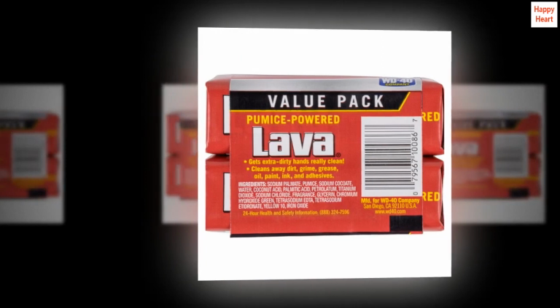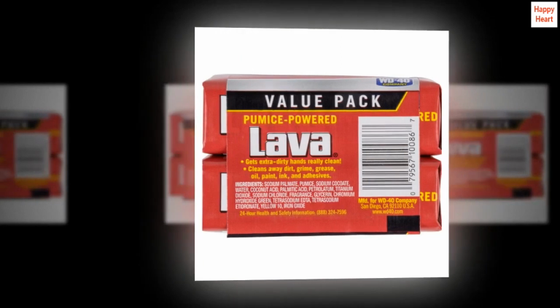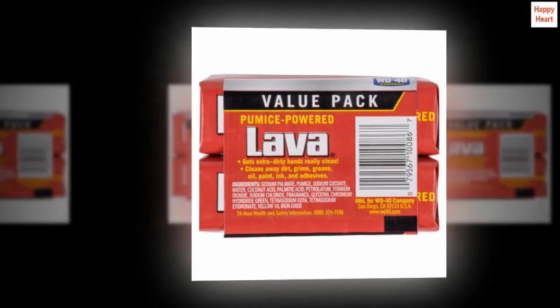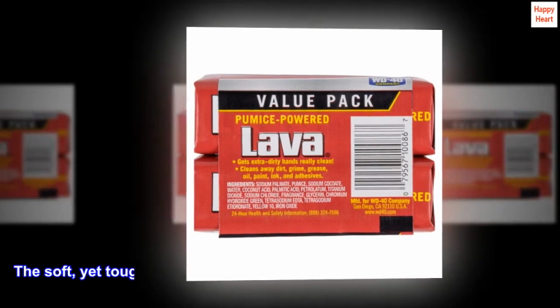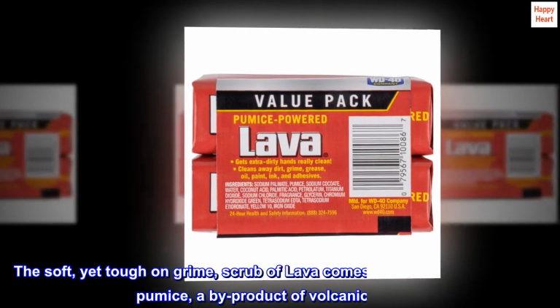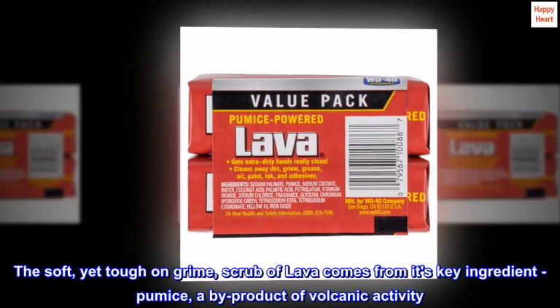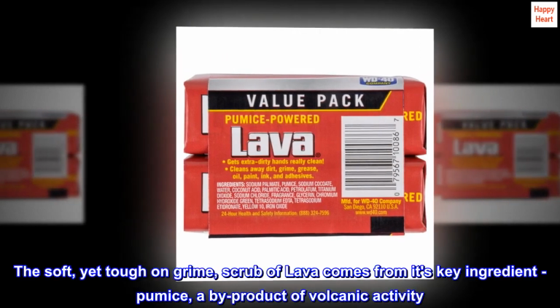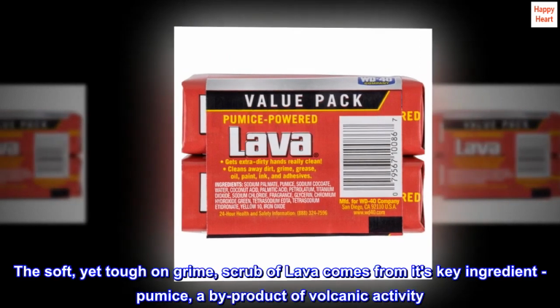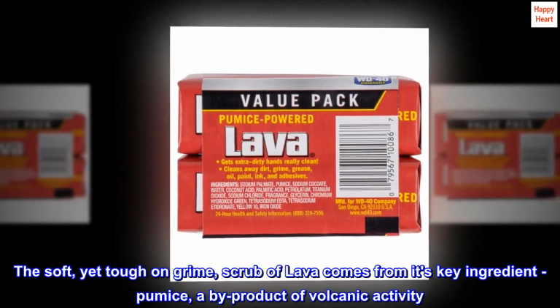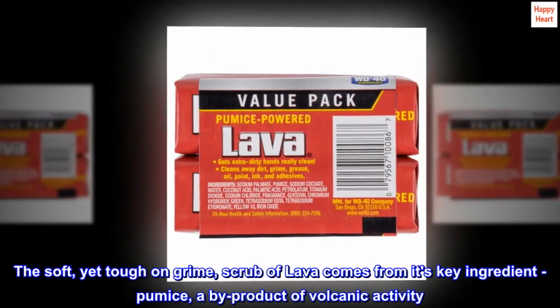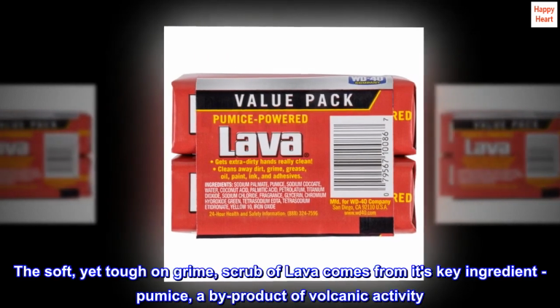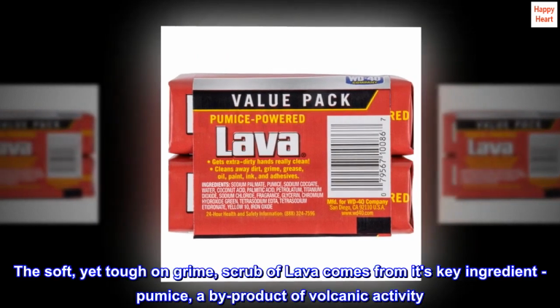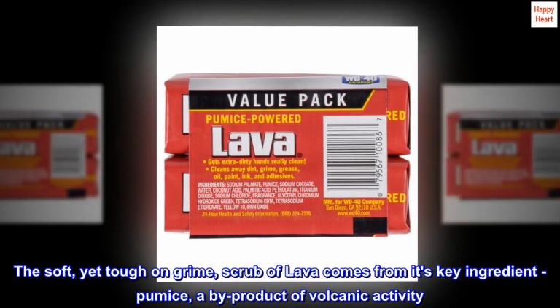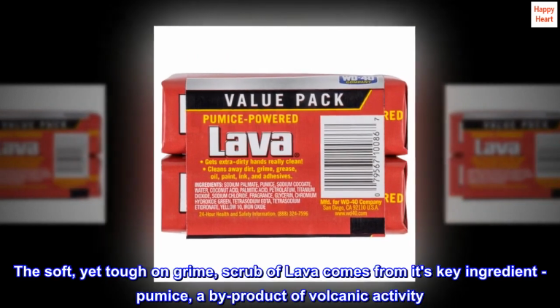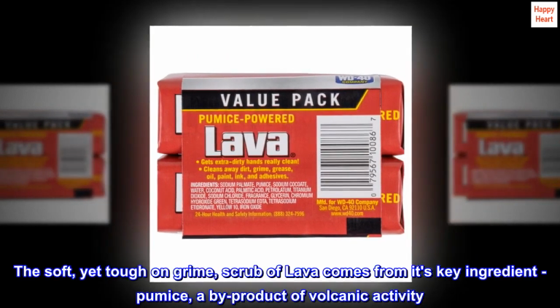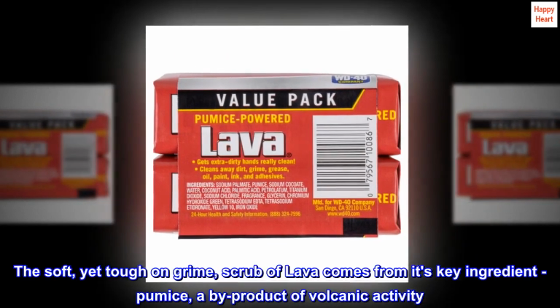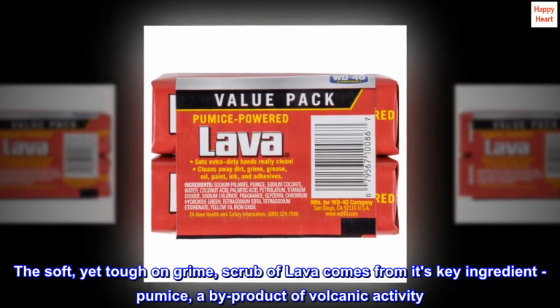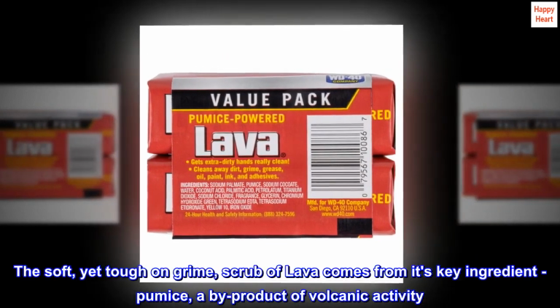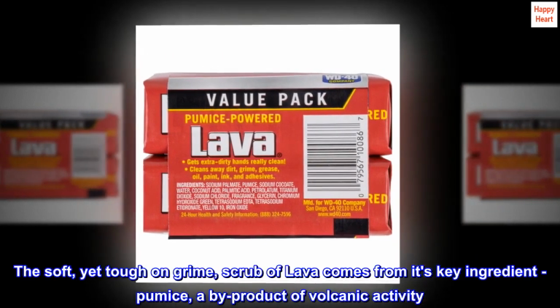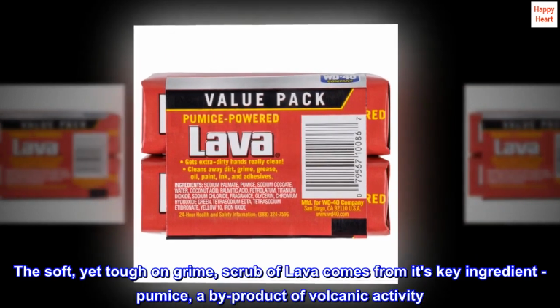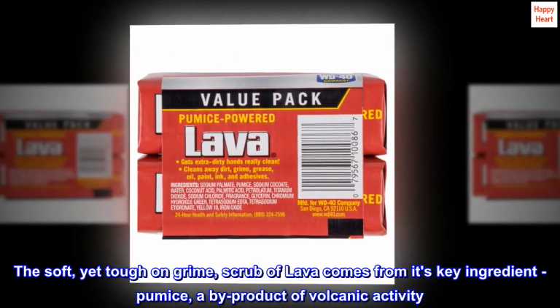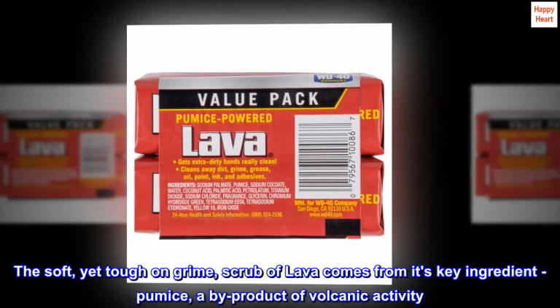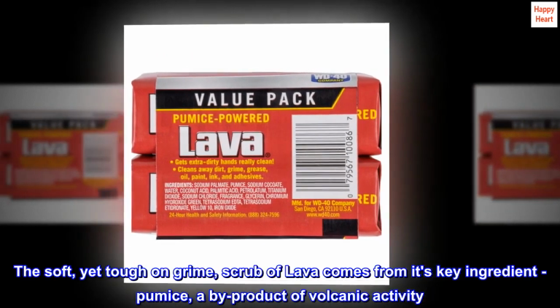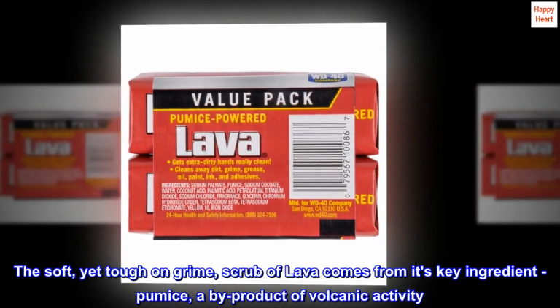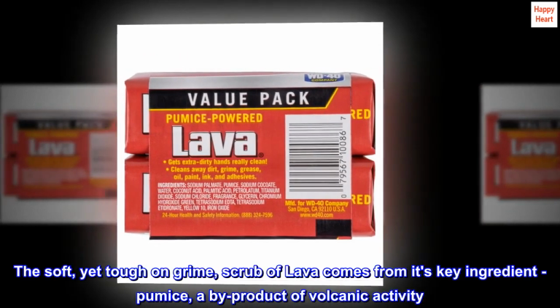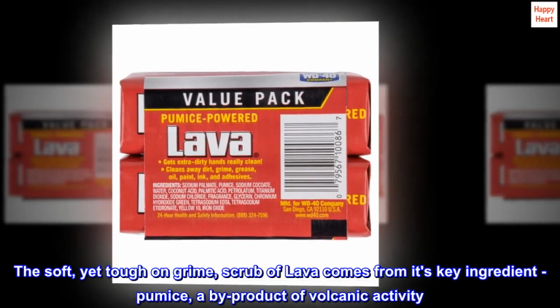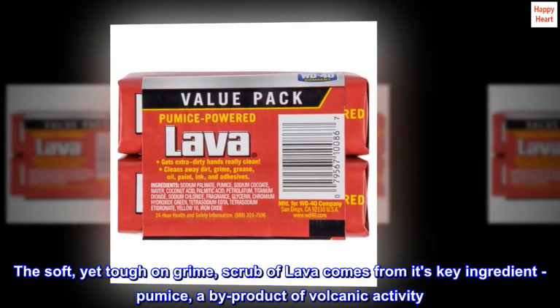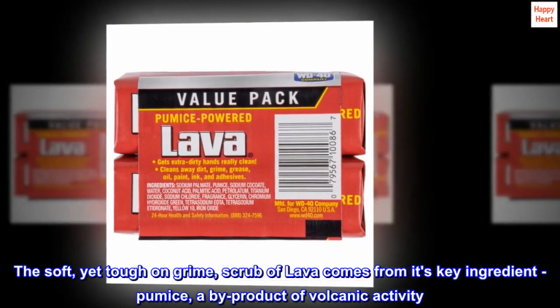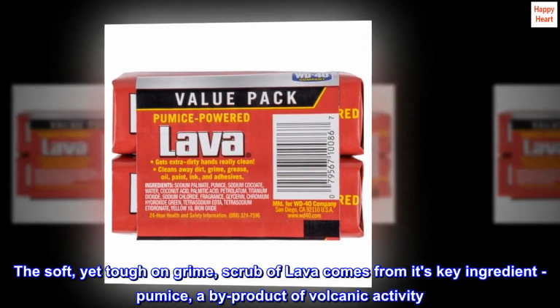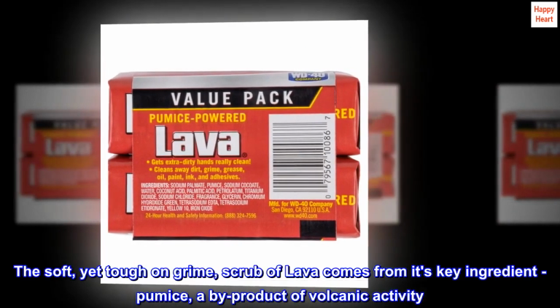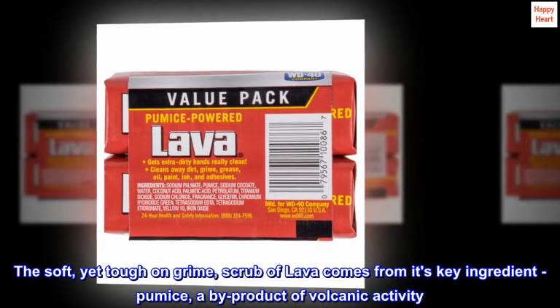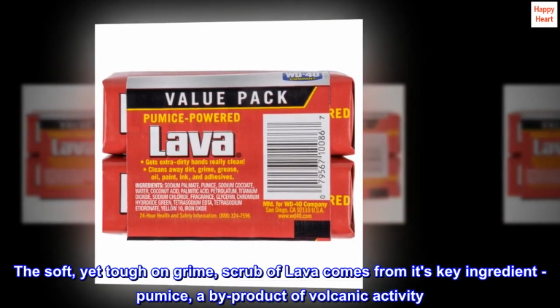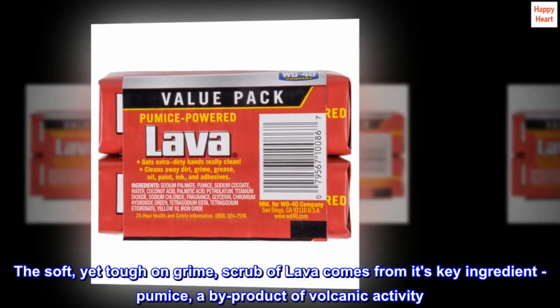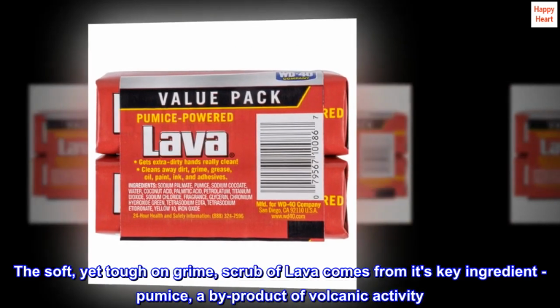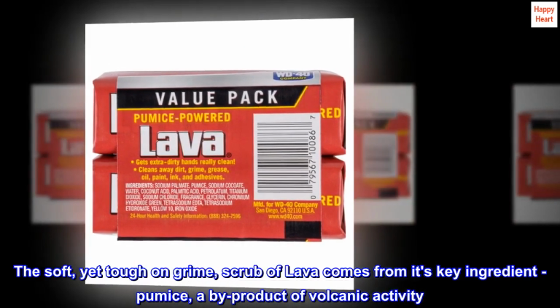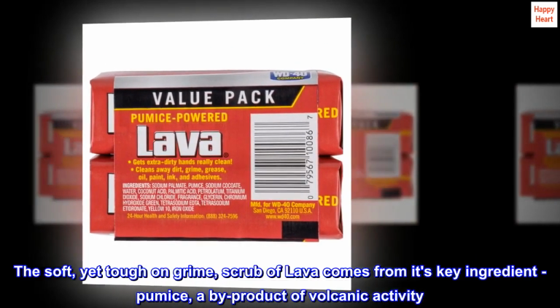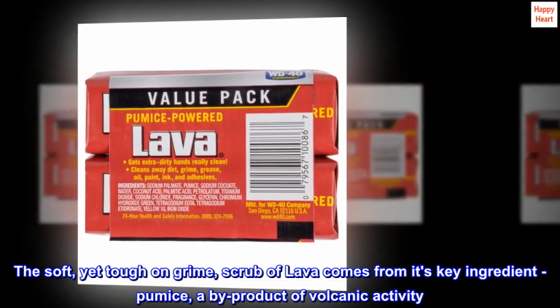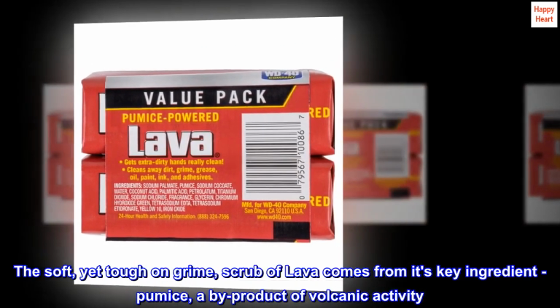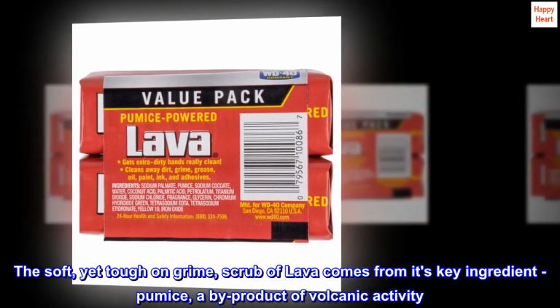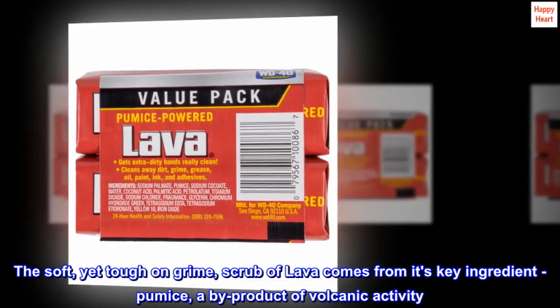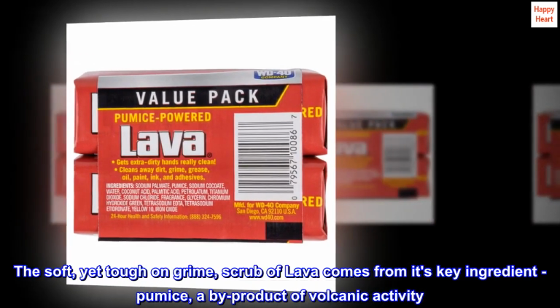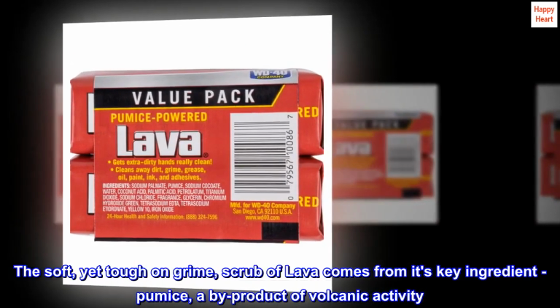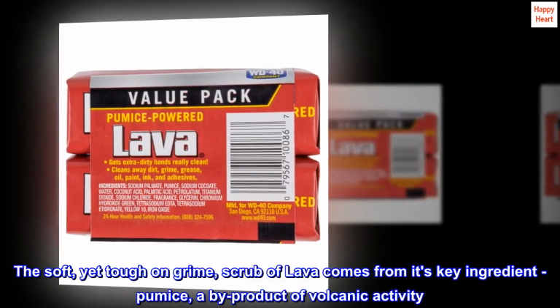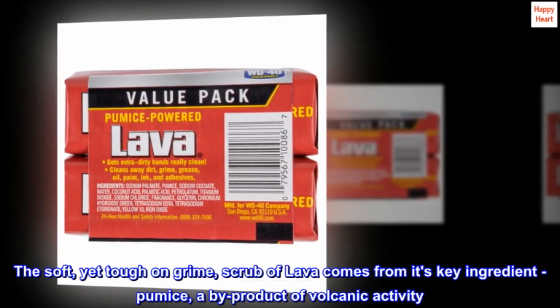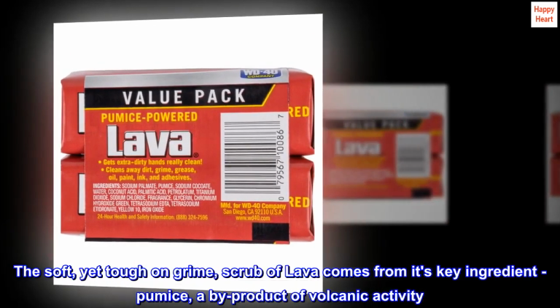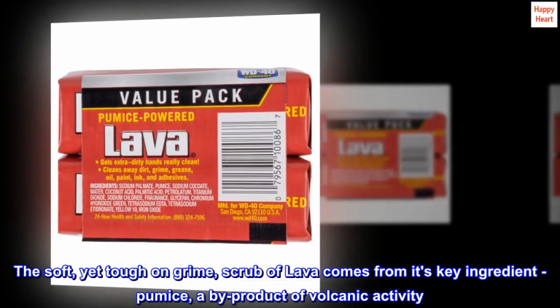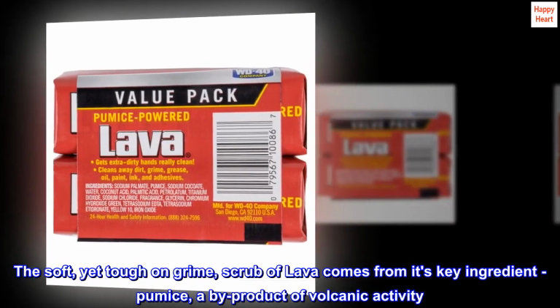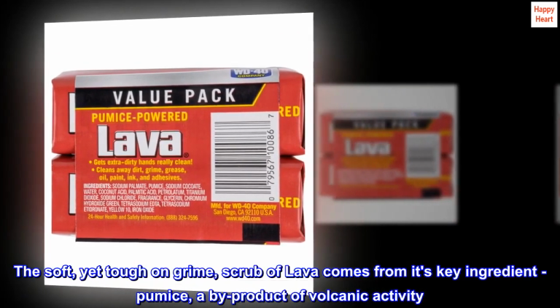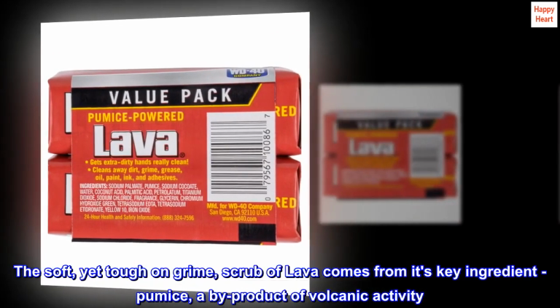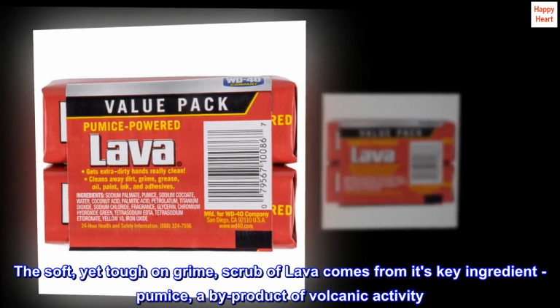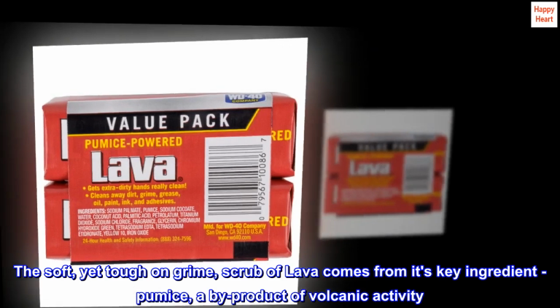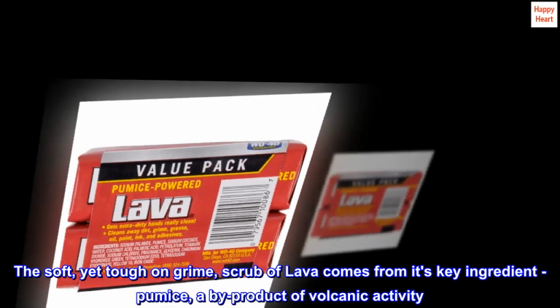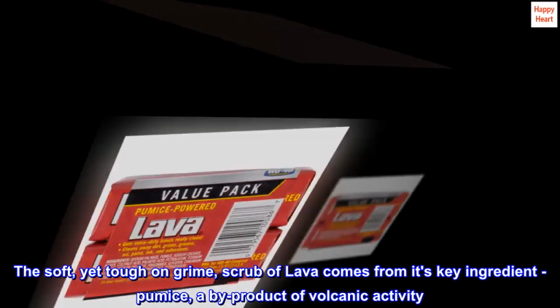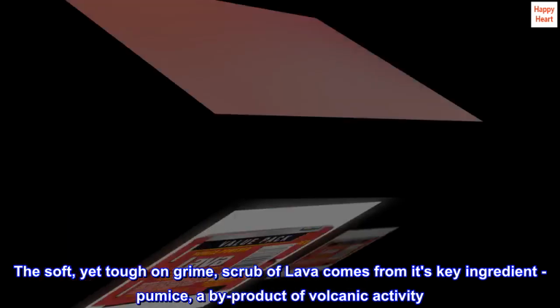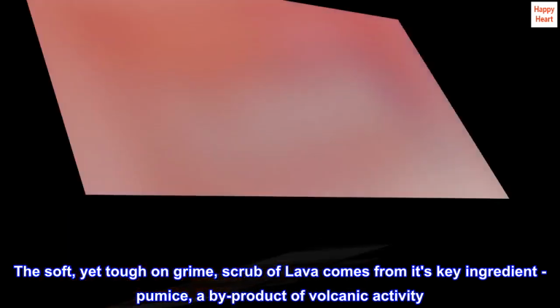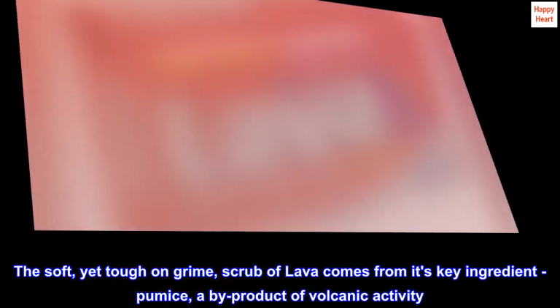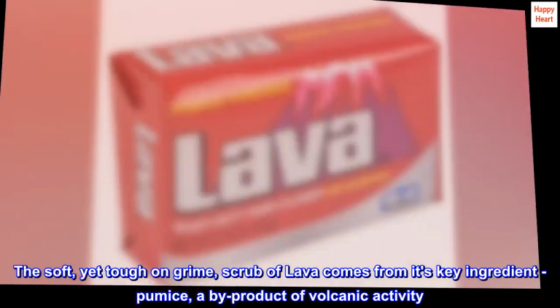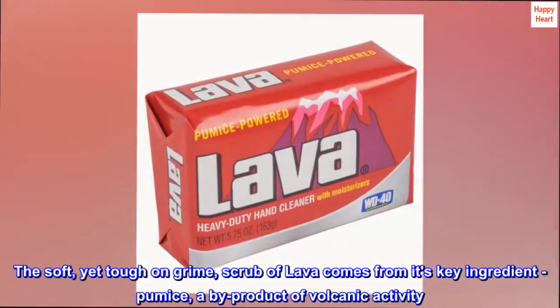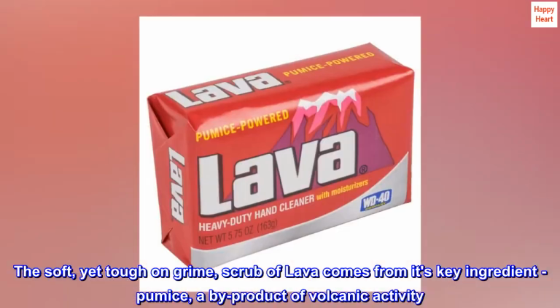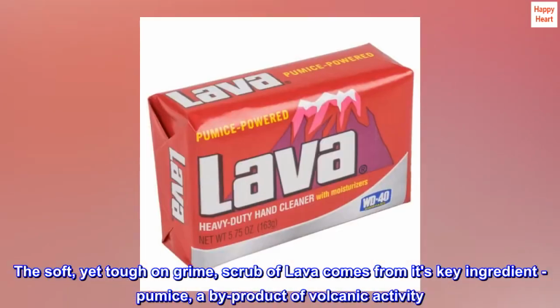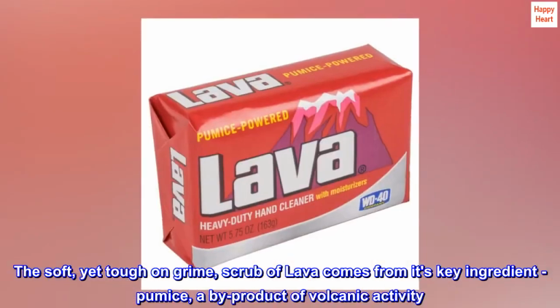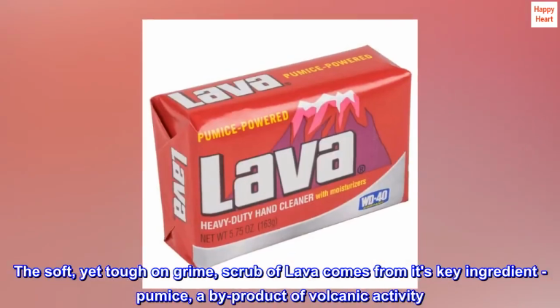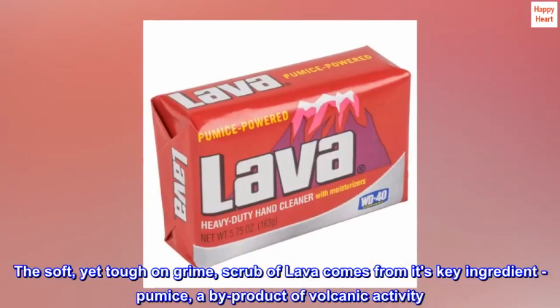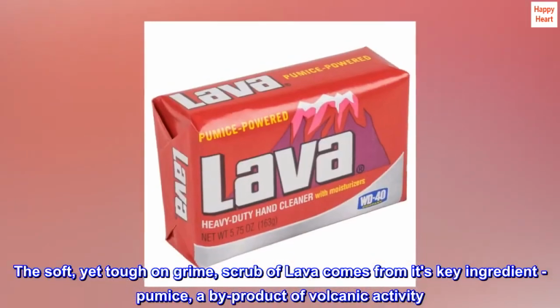The soft, yet tough on grime, scrub of Lava comes from its key ingredient, pumice, a by-product of volcanic activity.